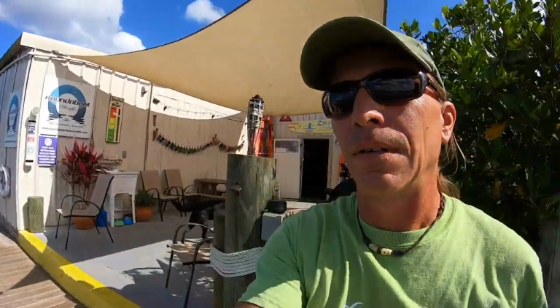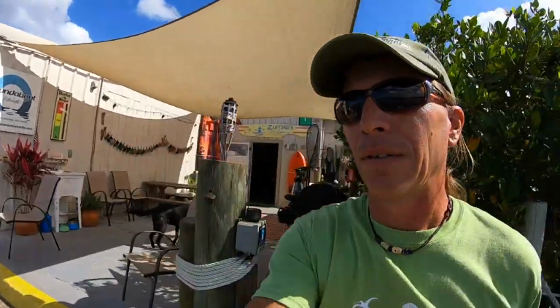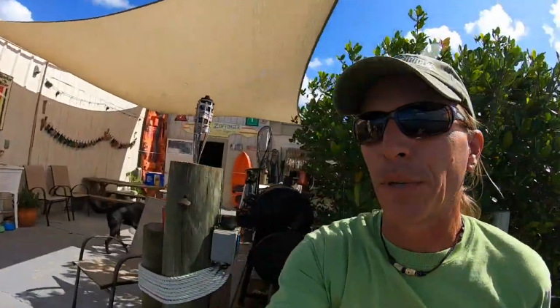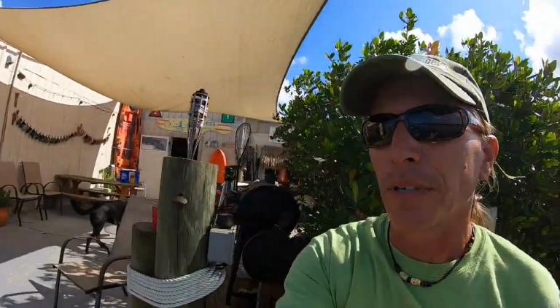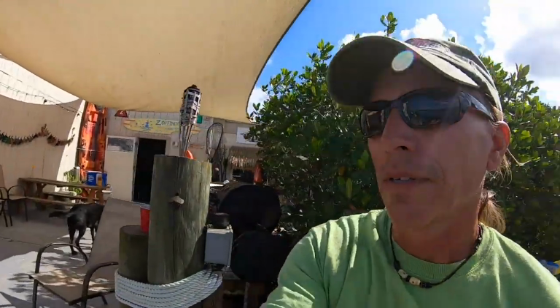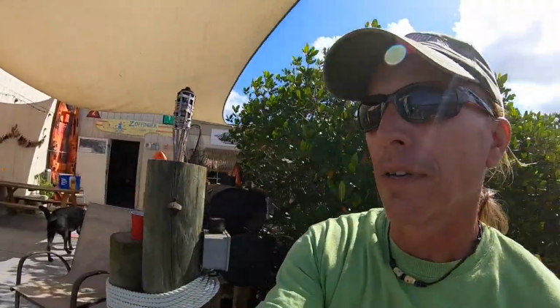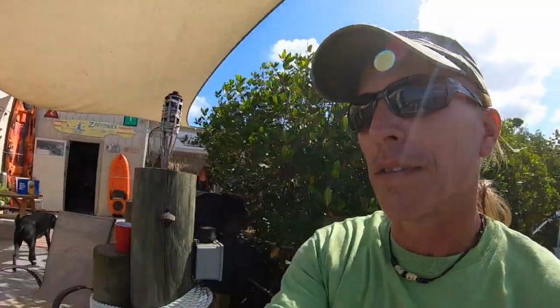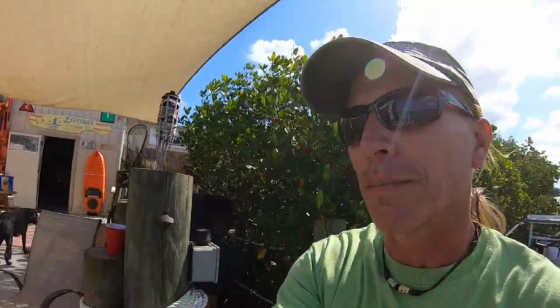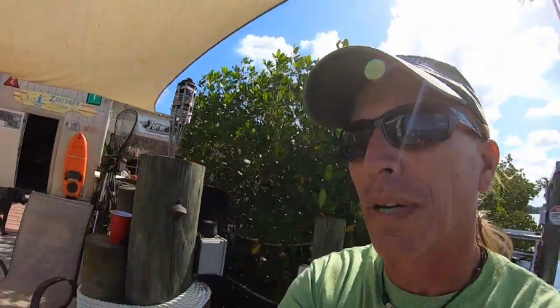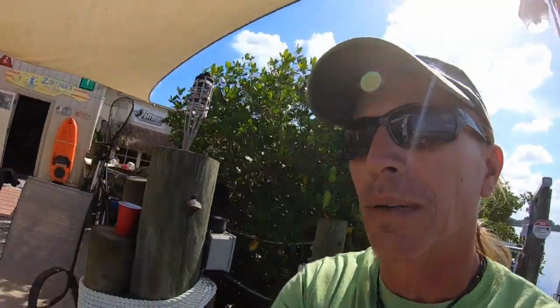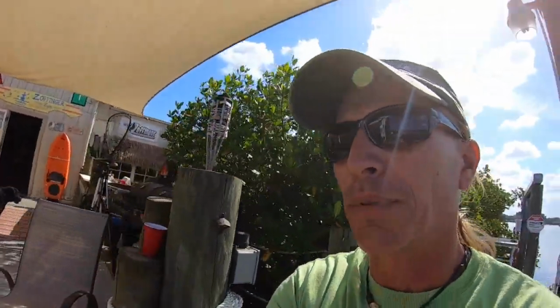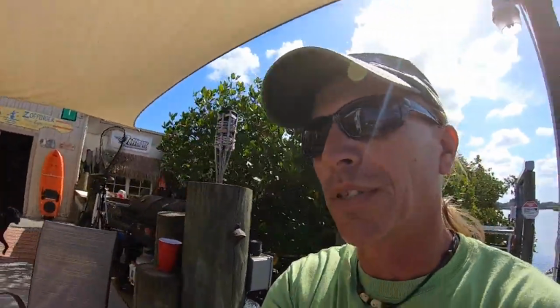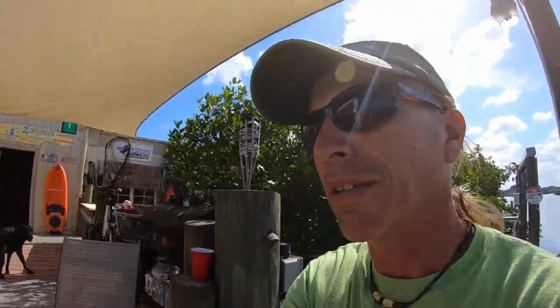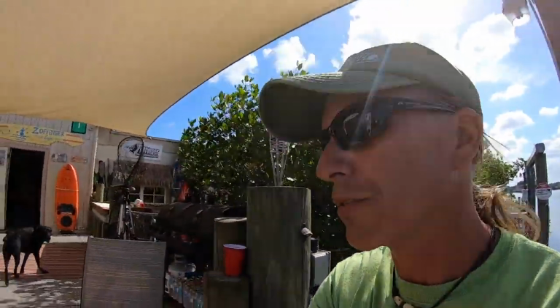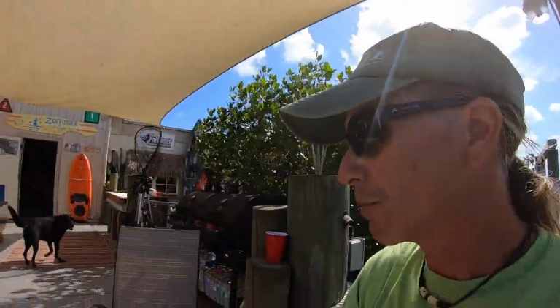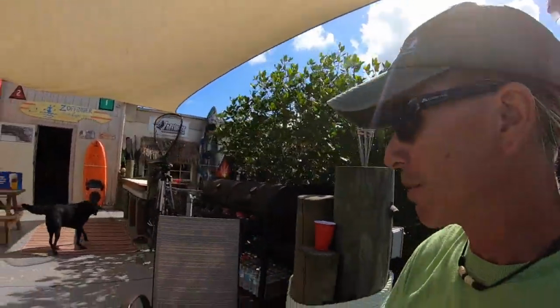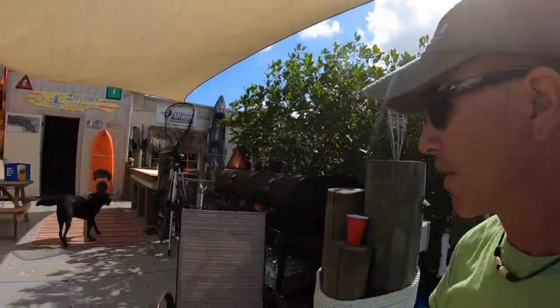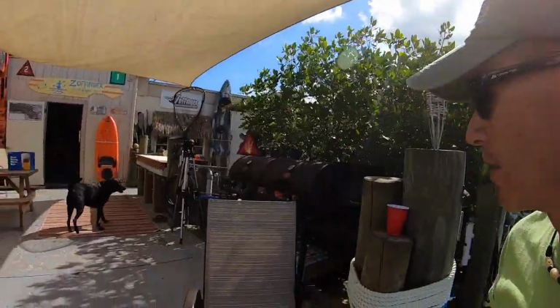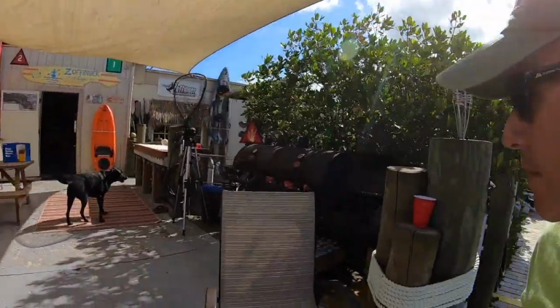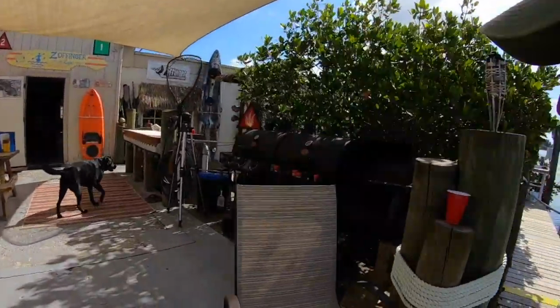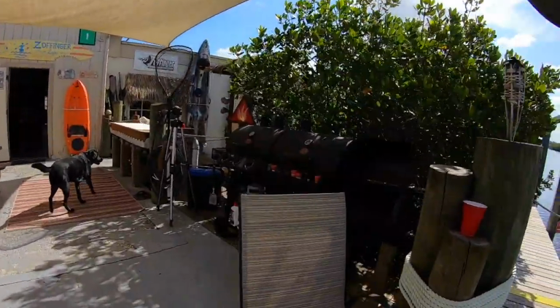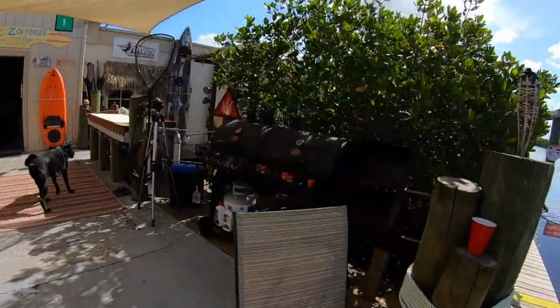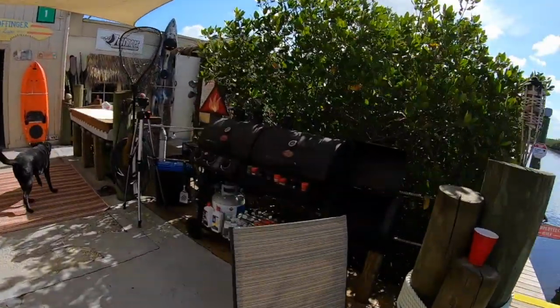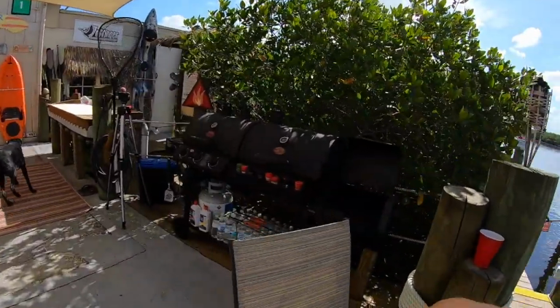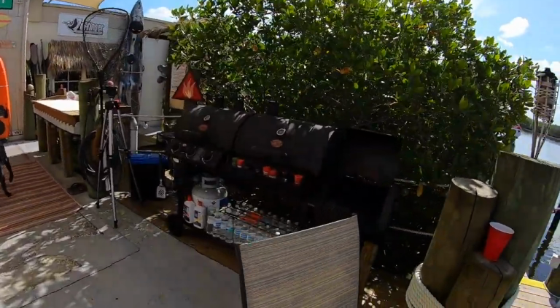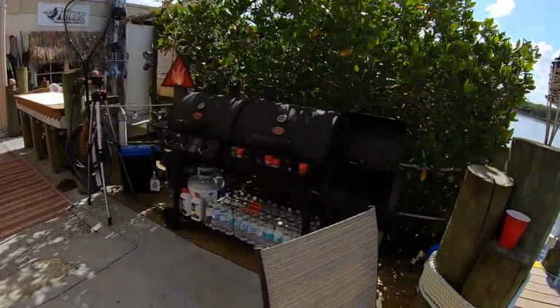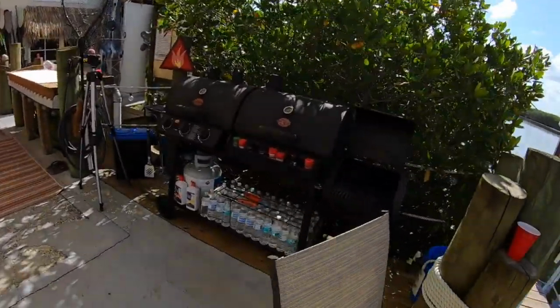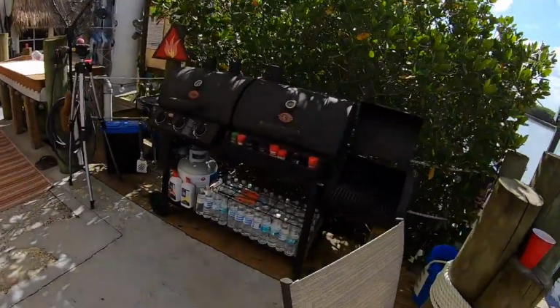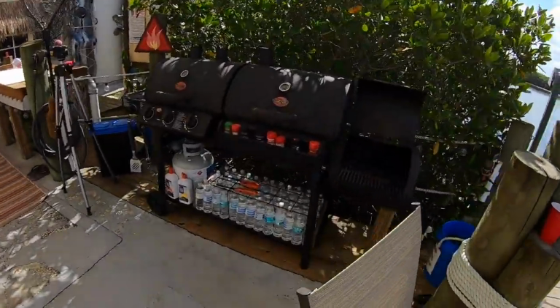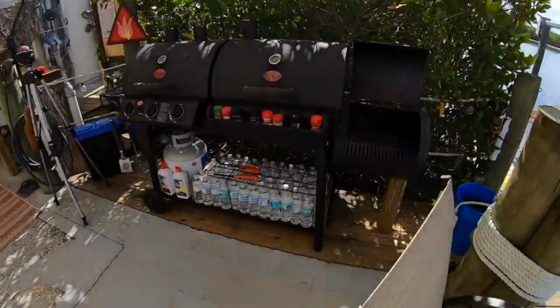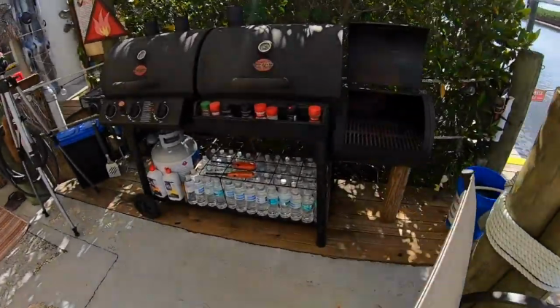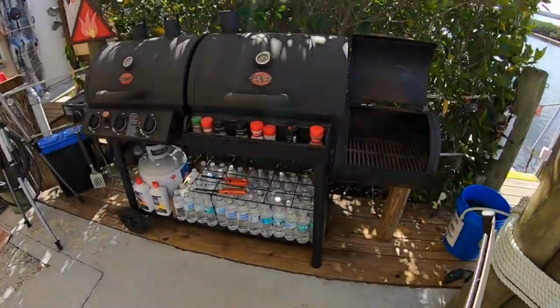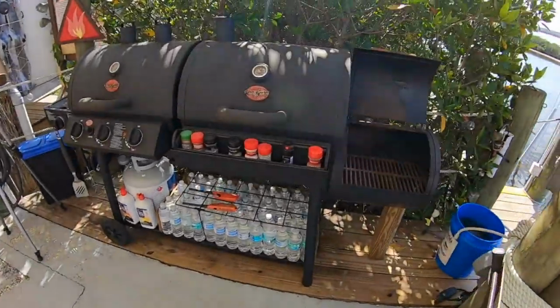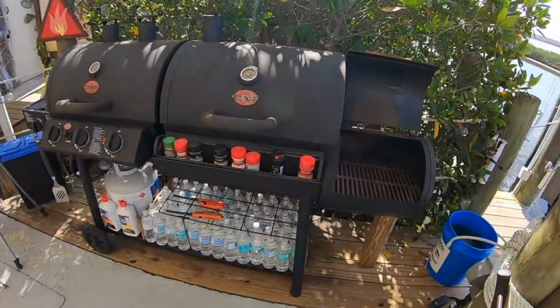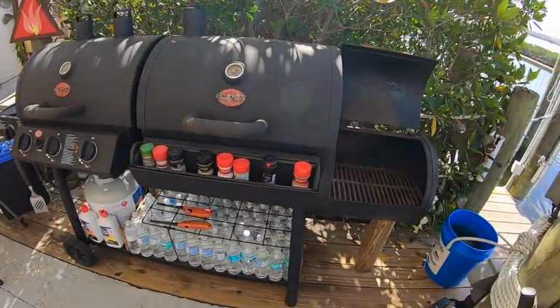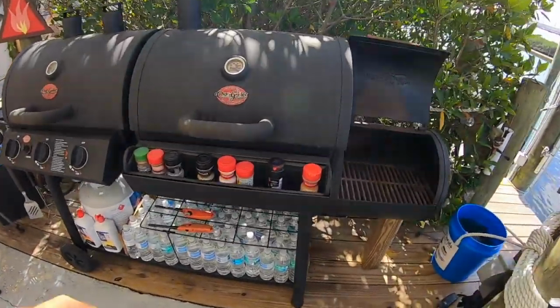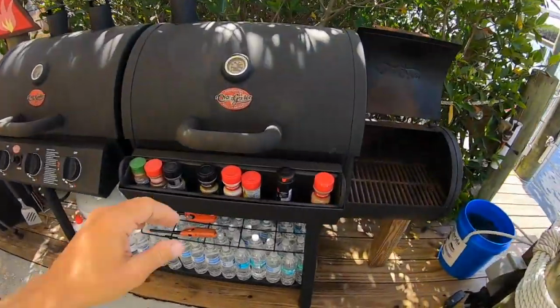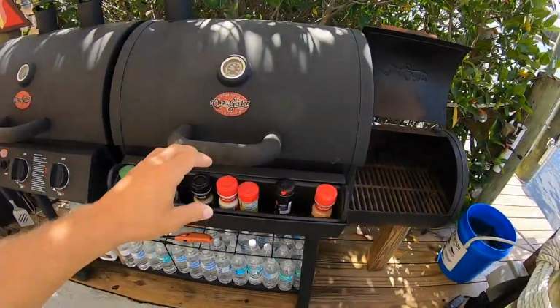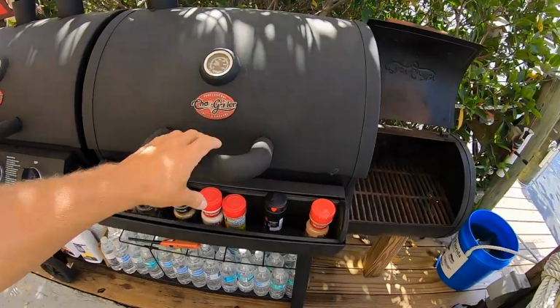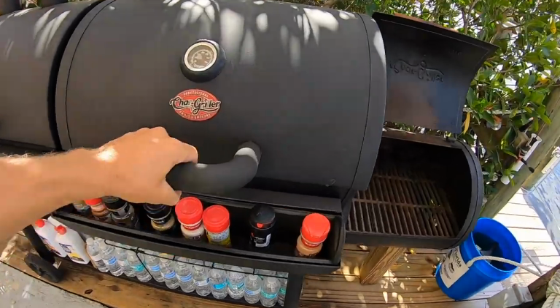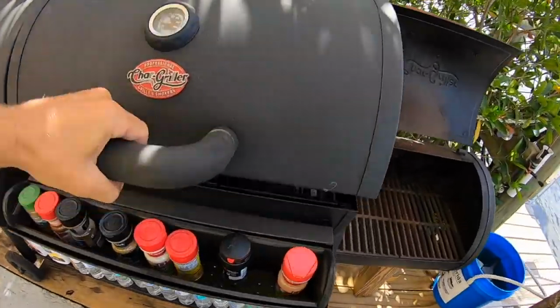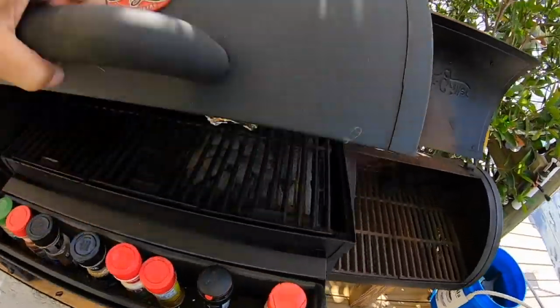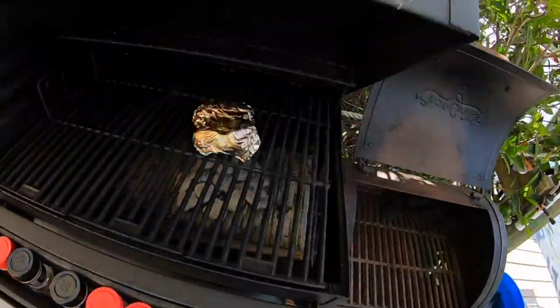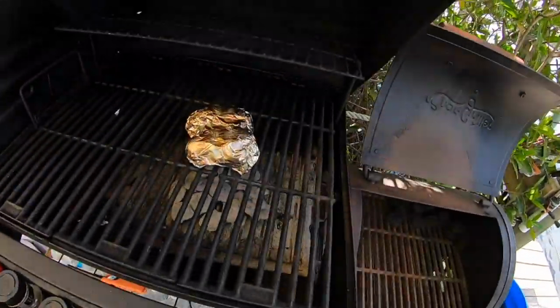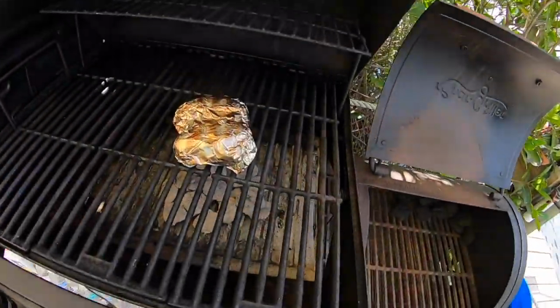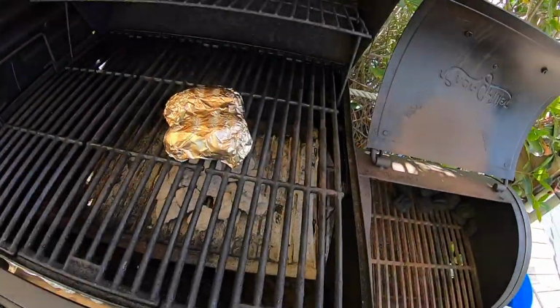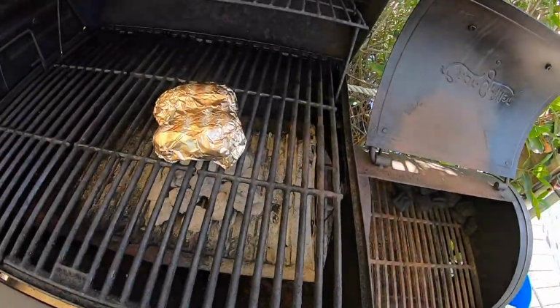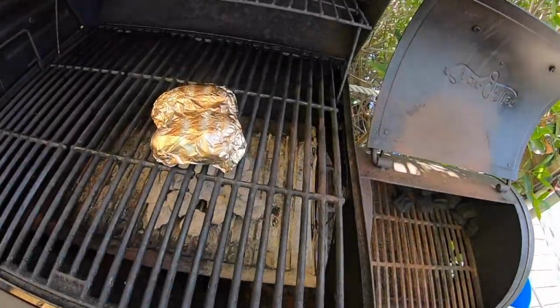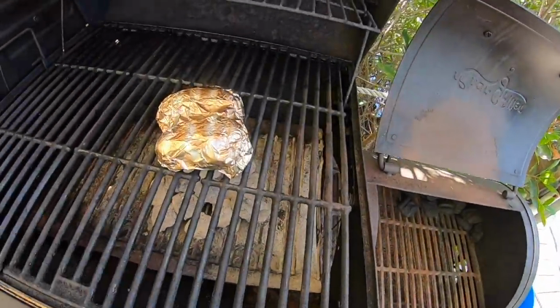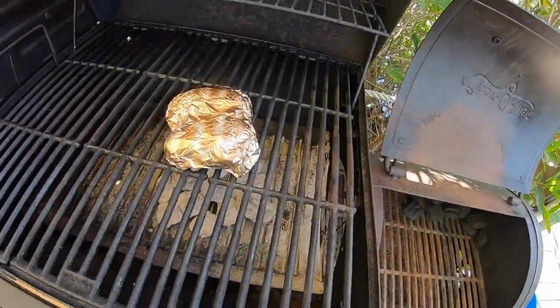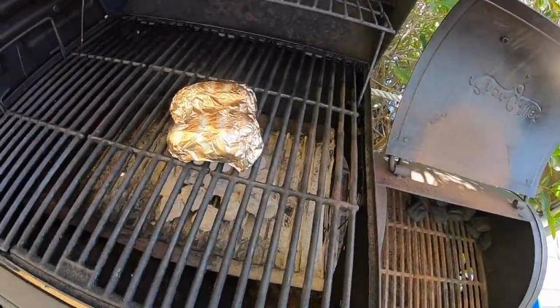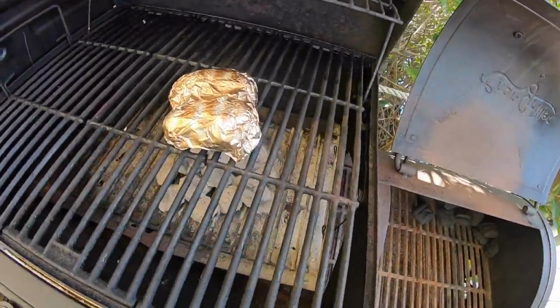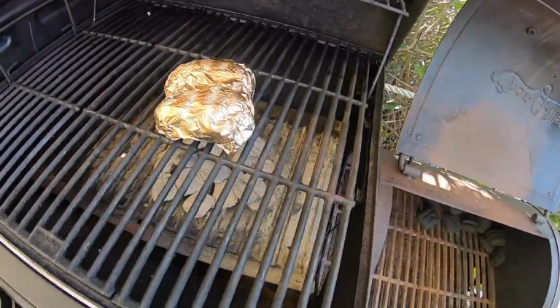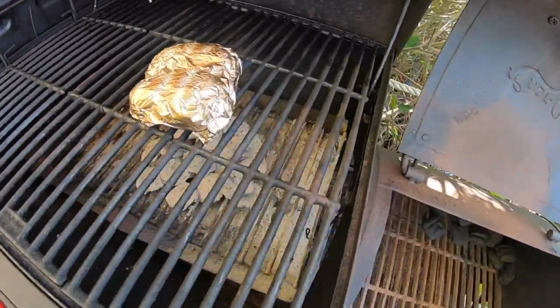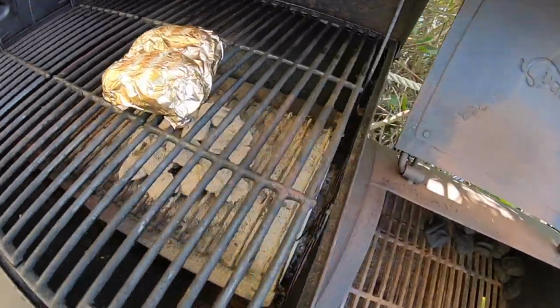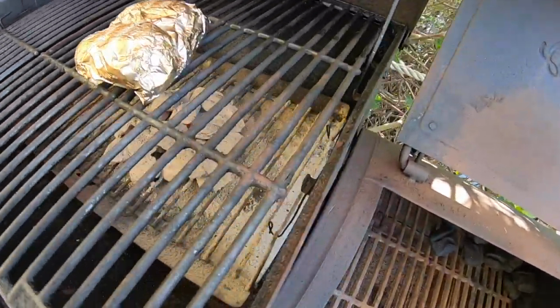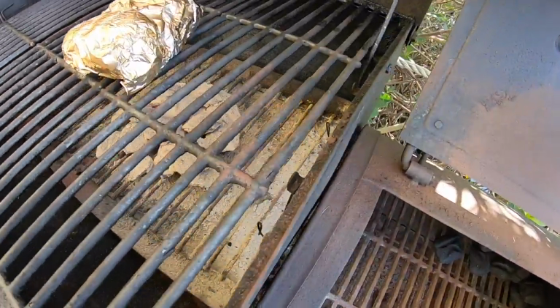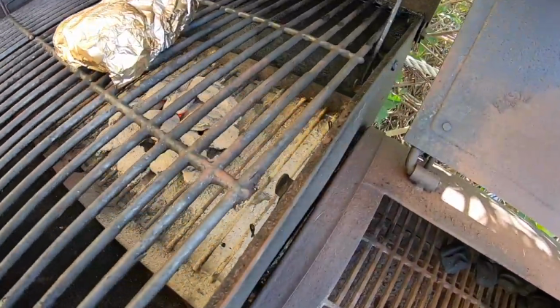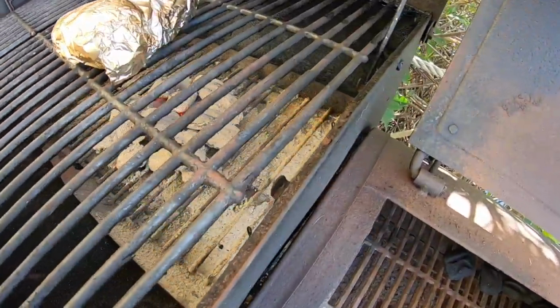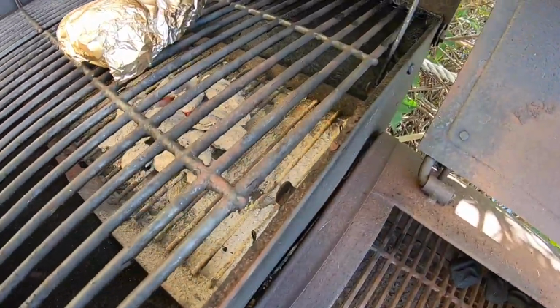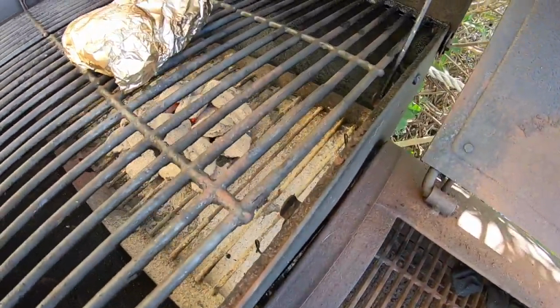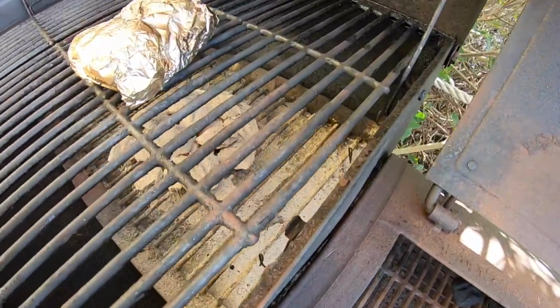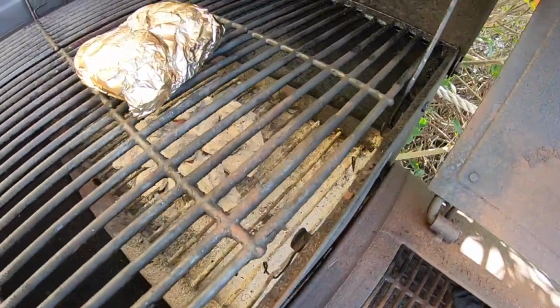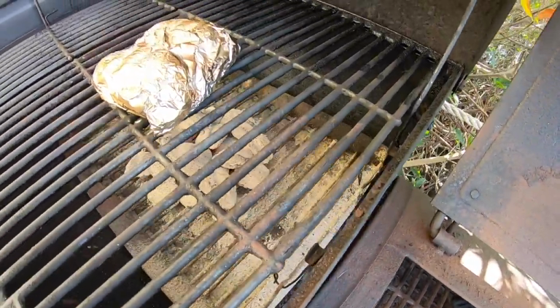I think my potatoes should be ready. Let's see. Oh yeah, they look delicious.